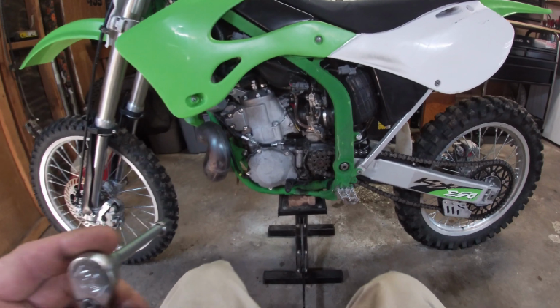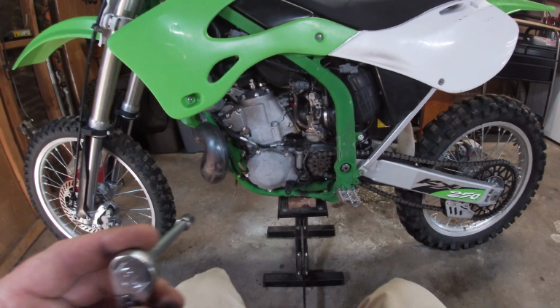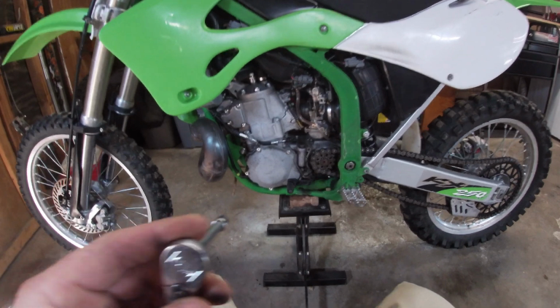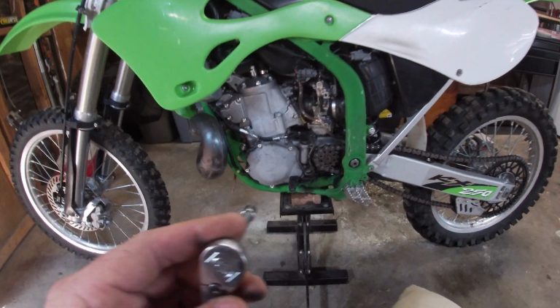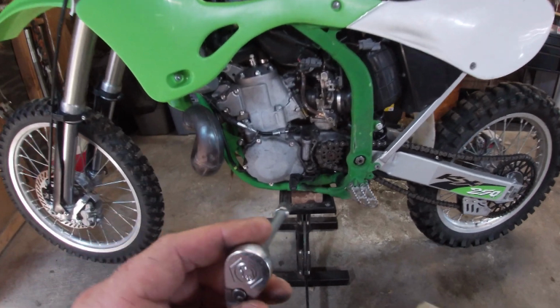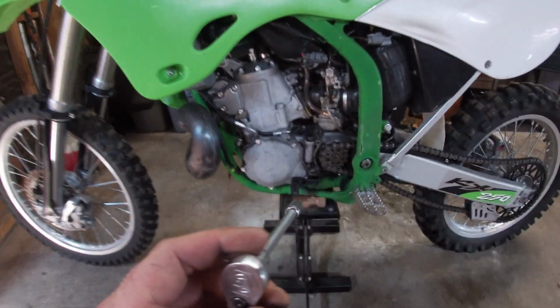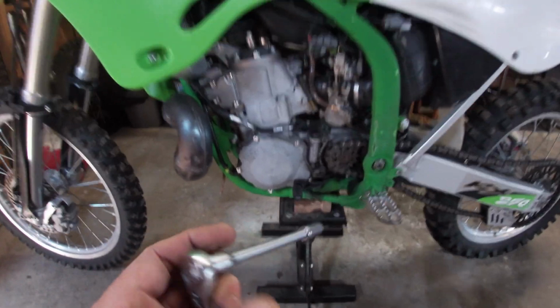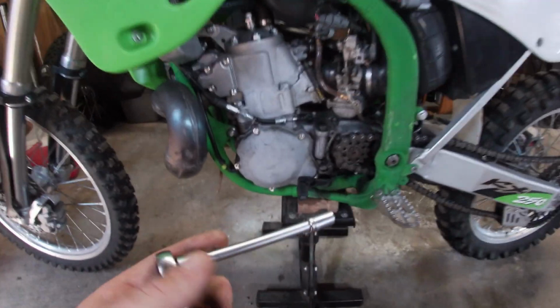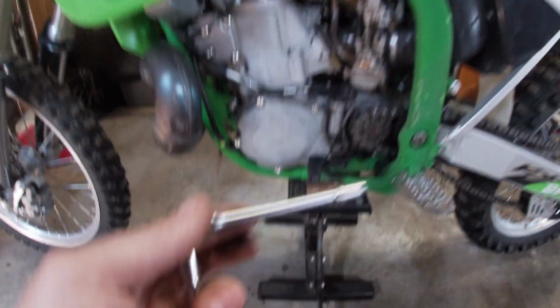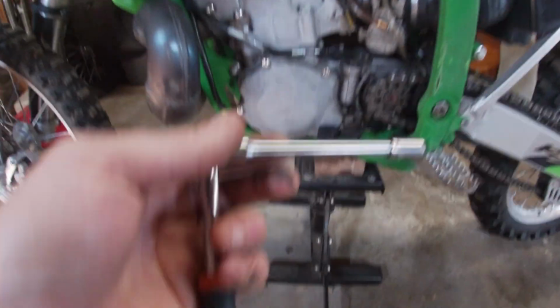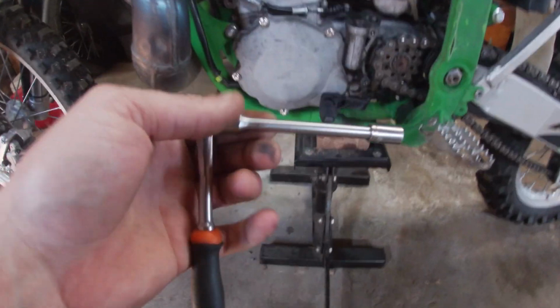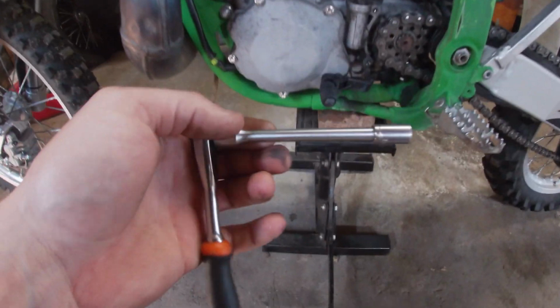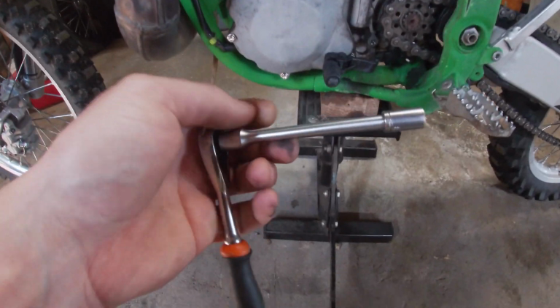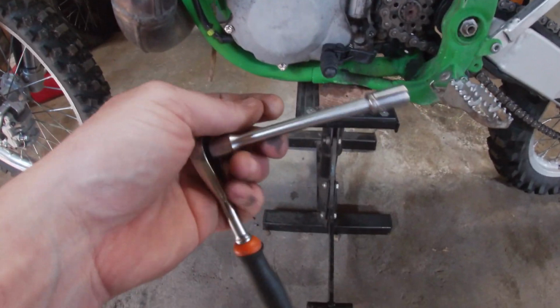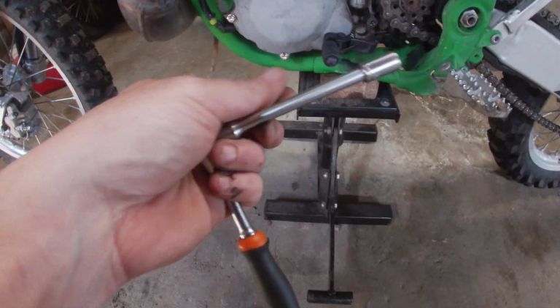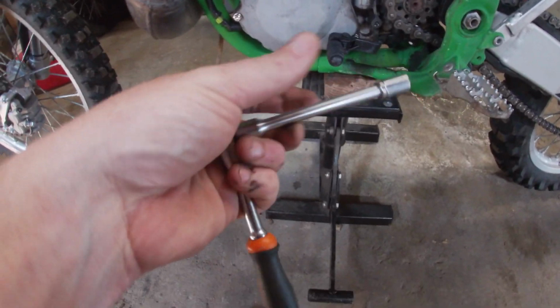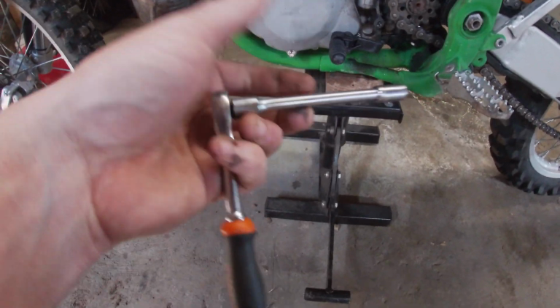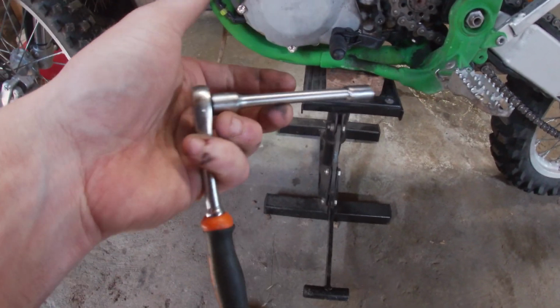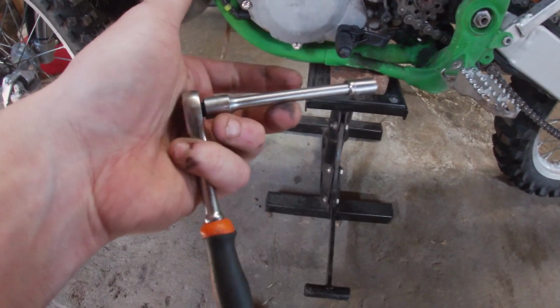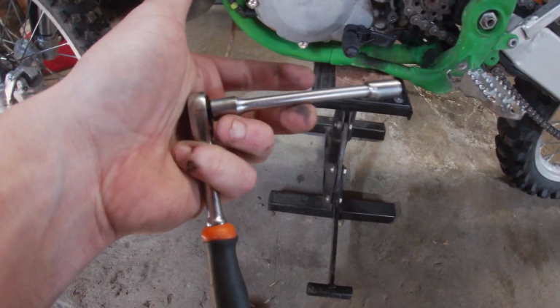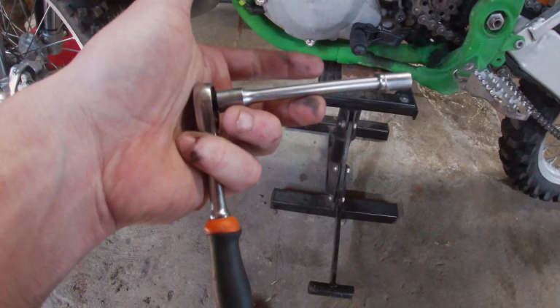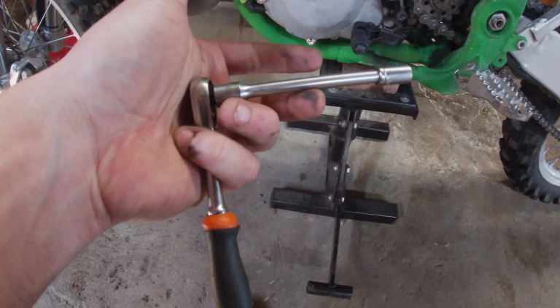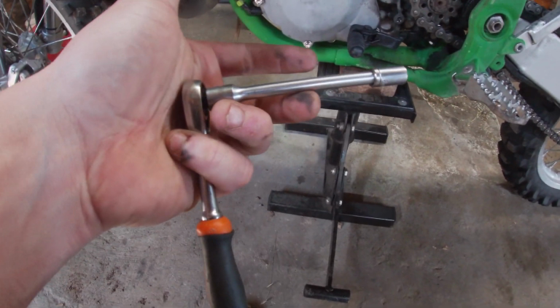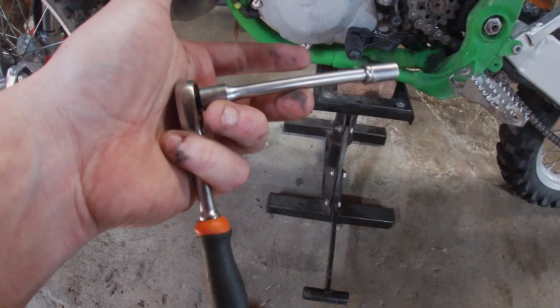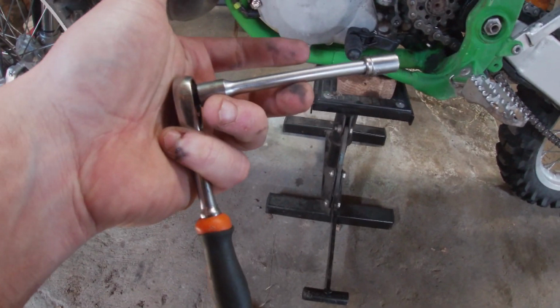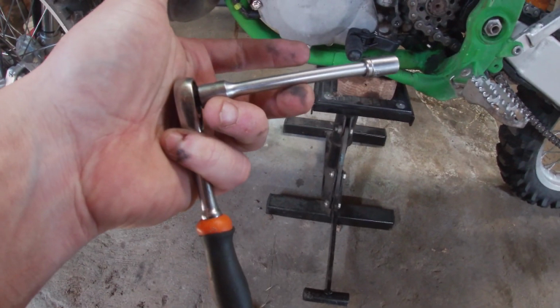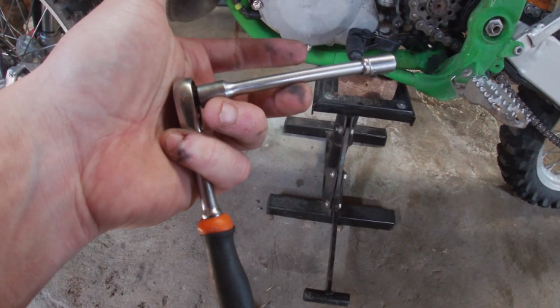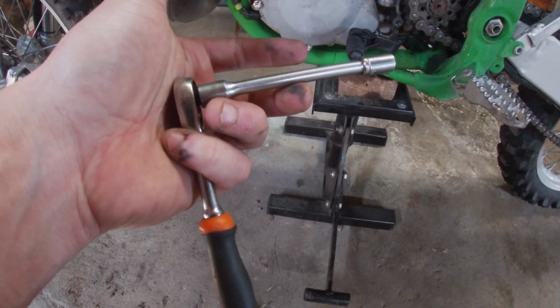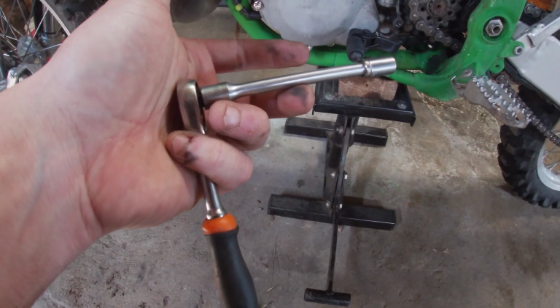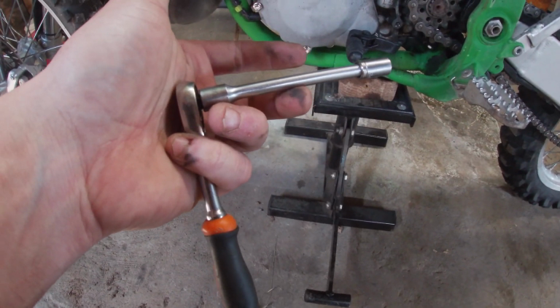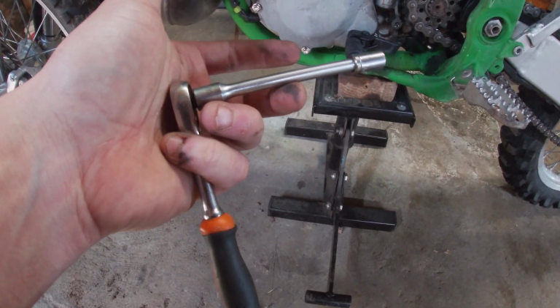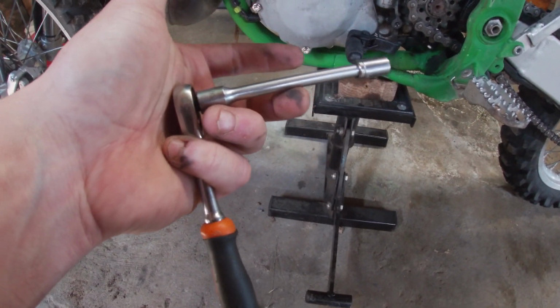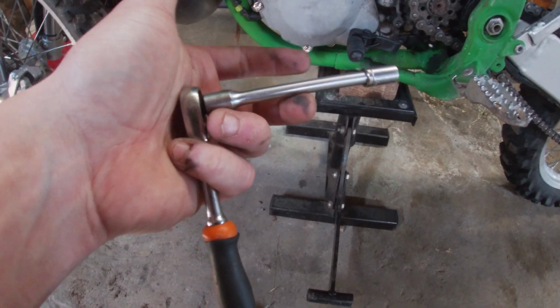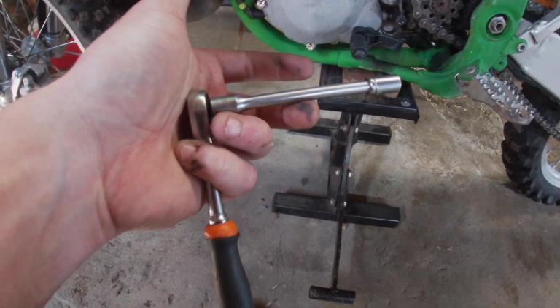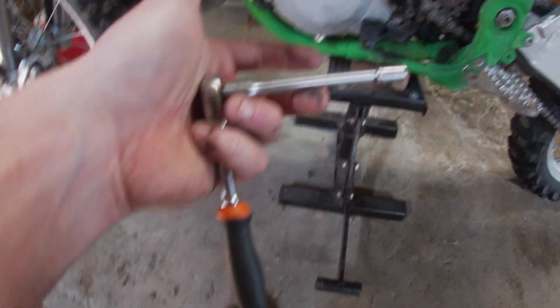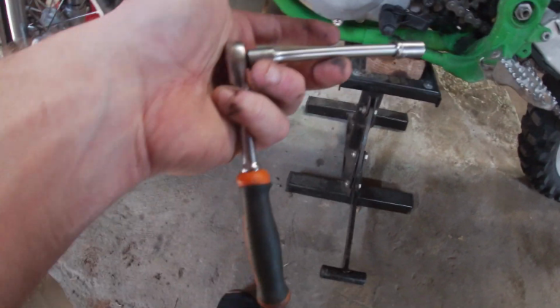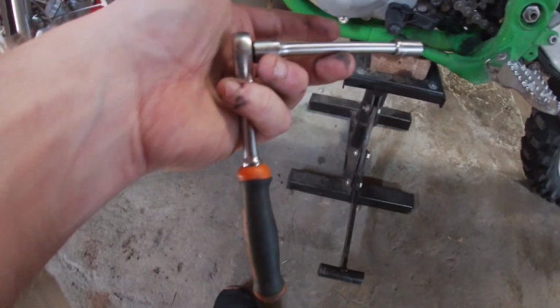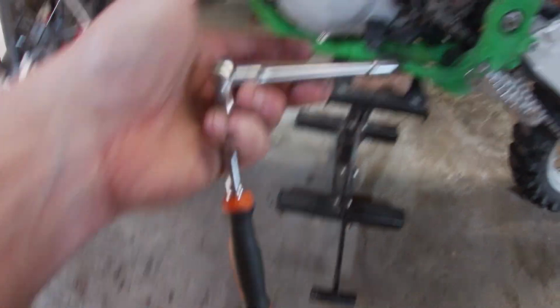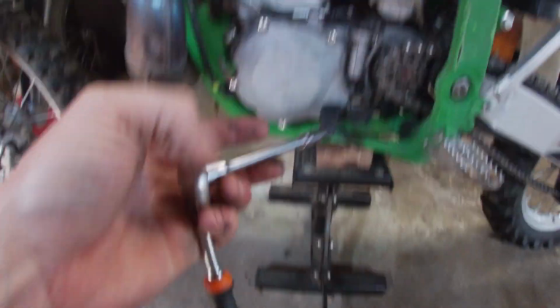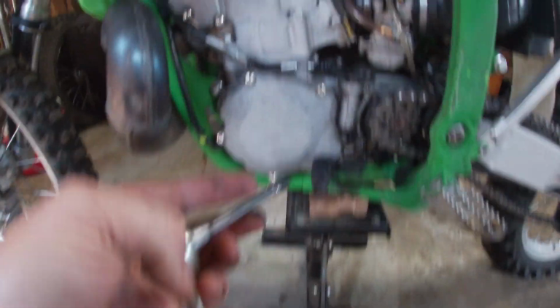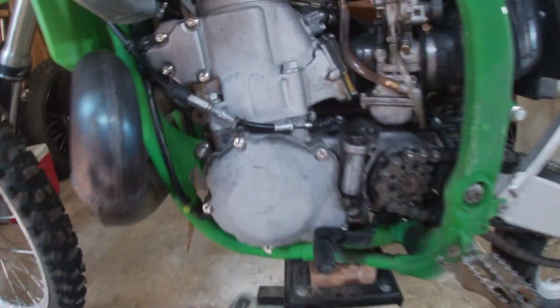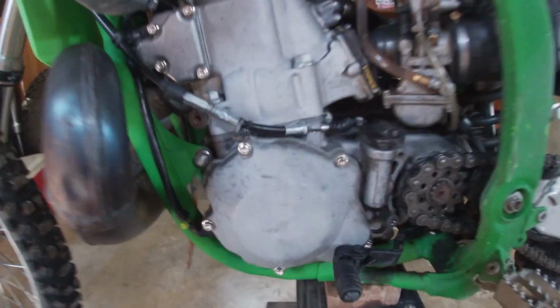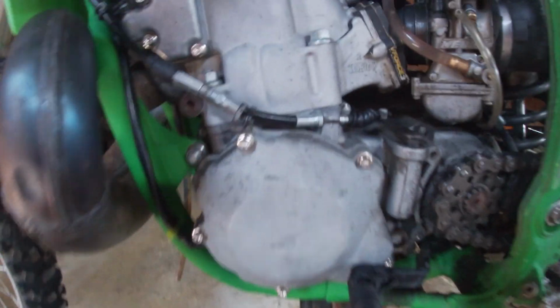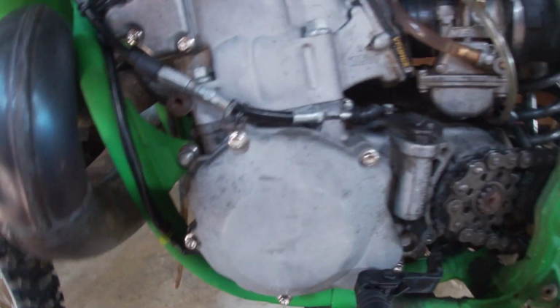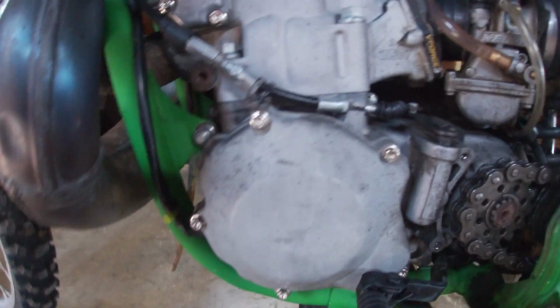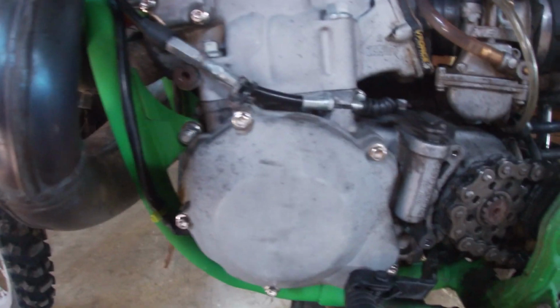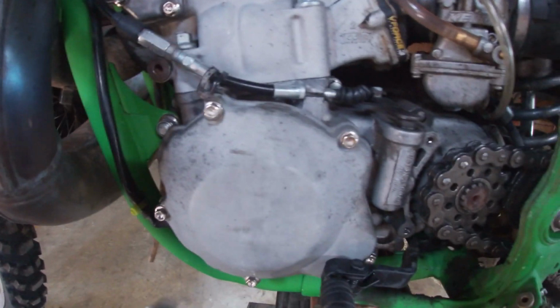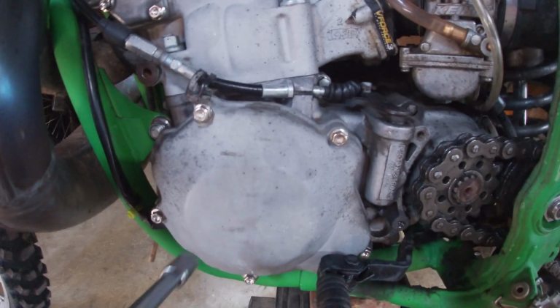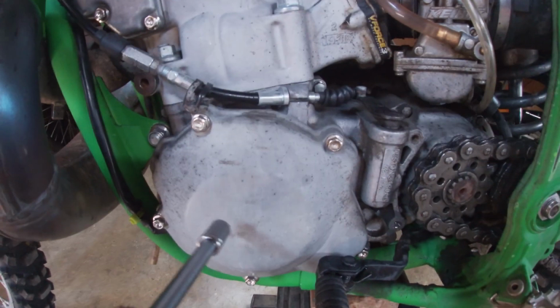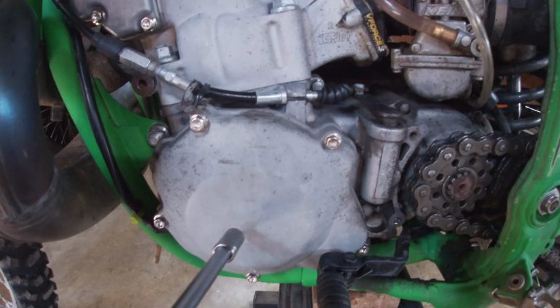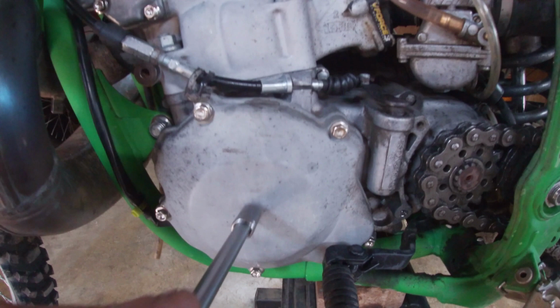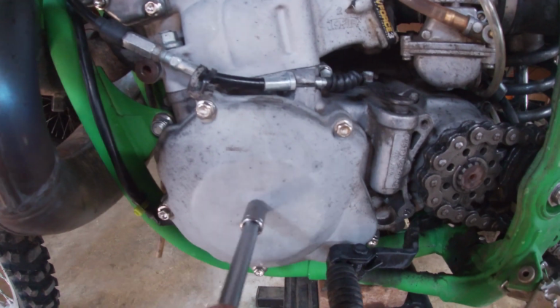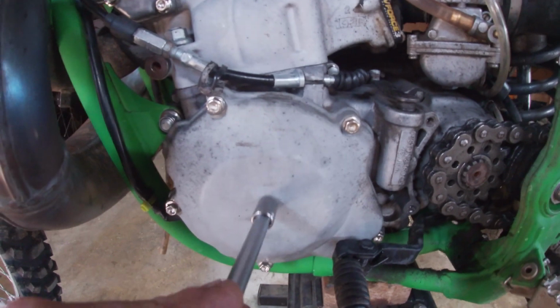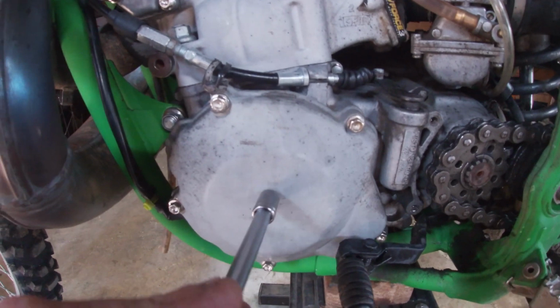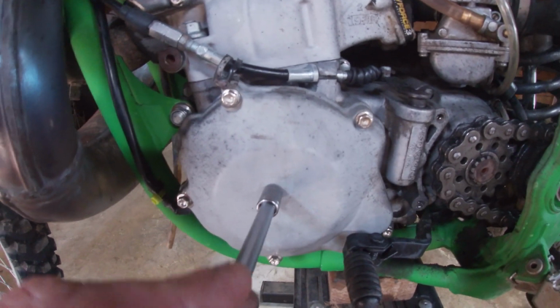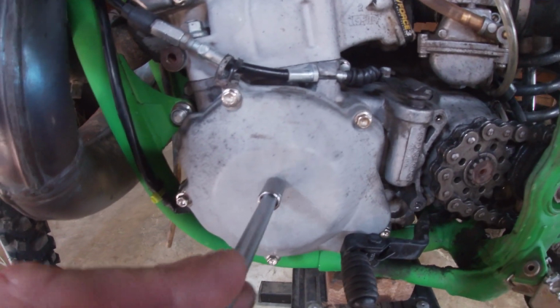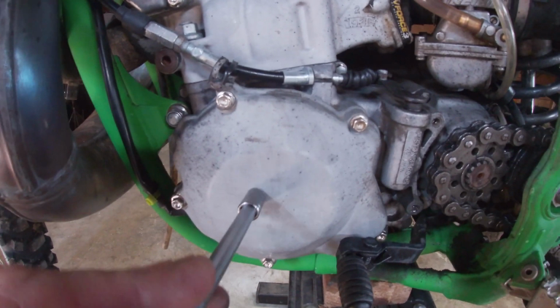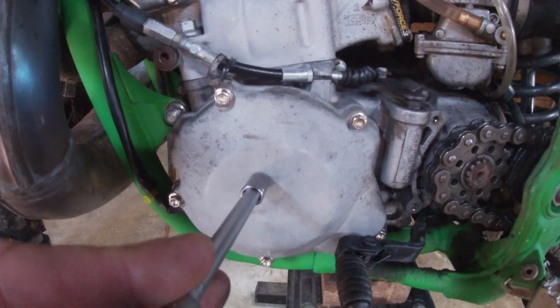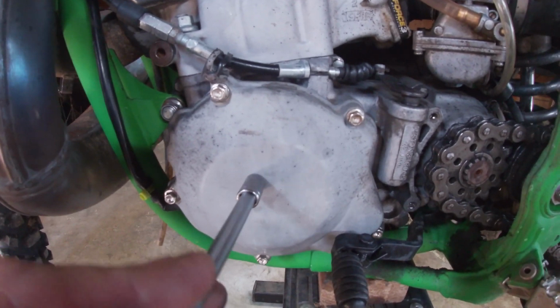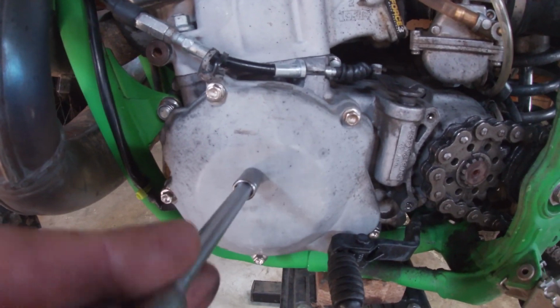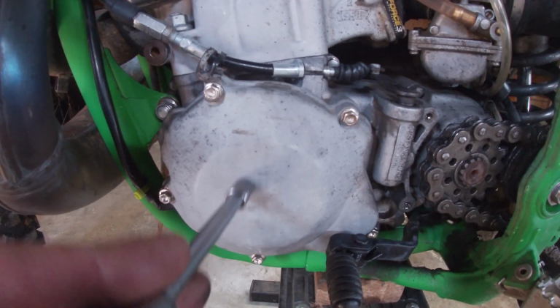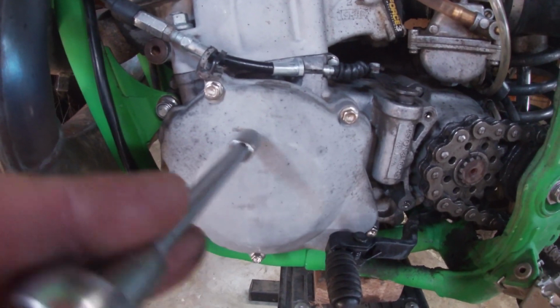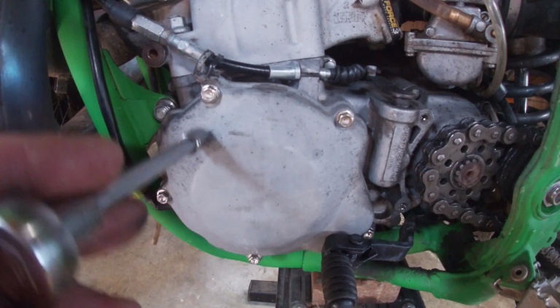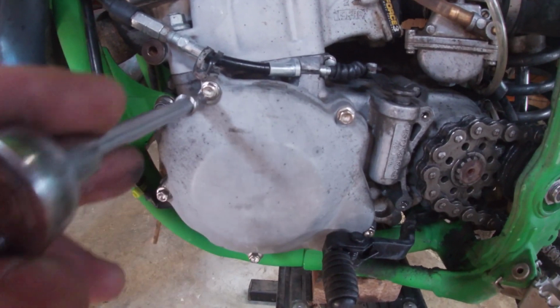To inspect your ignition timing, use an 8mm socket to take this cover off right here.